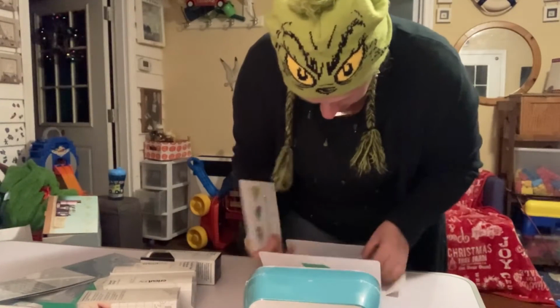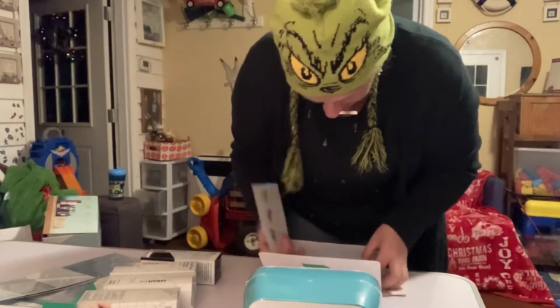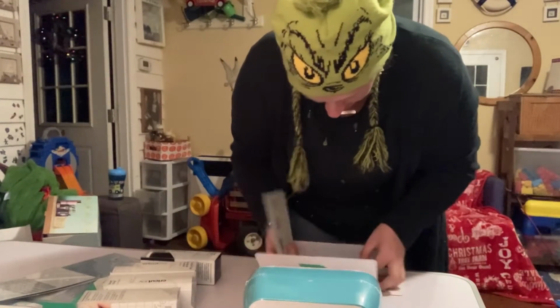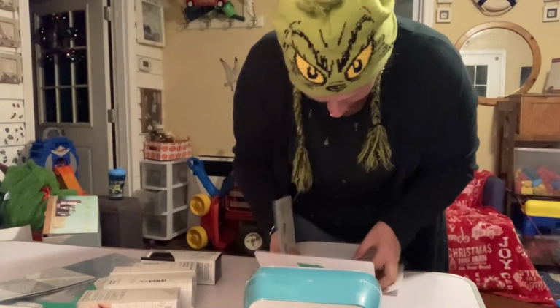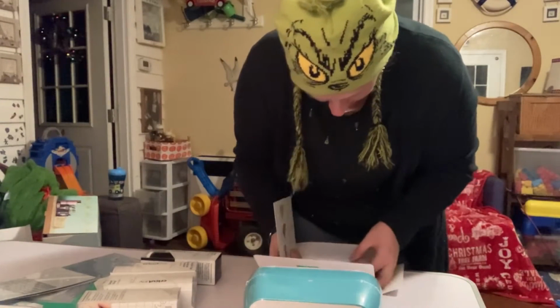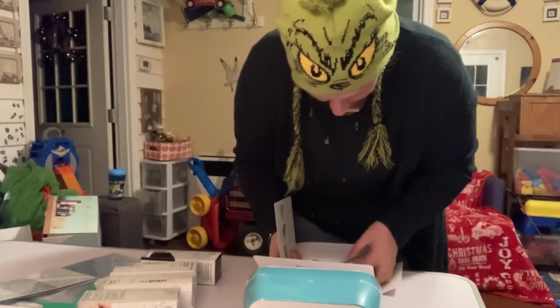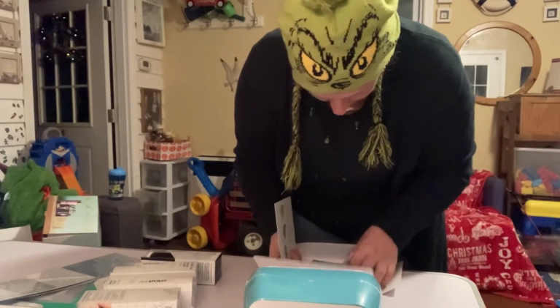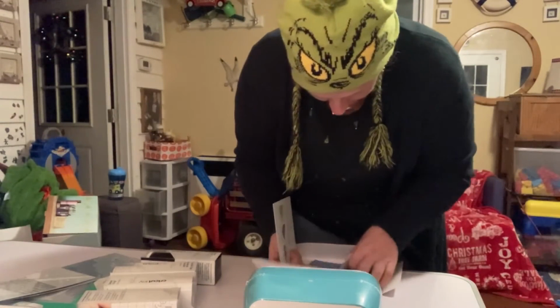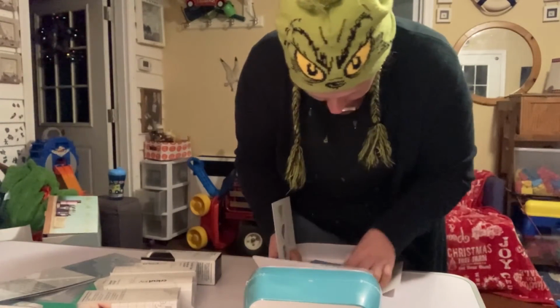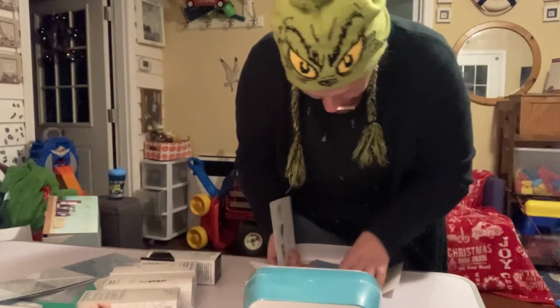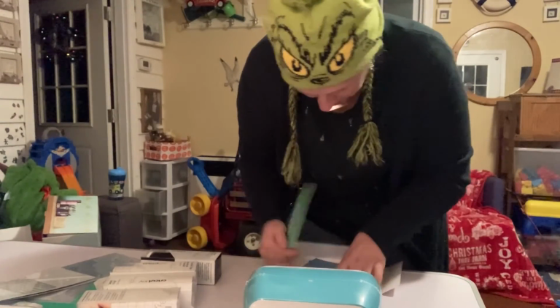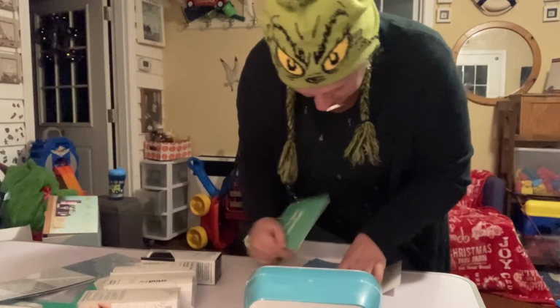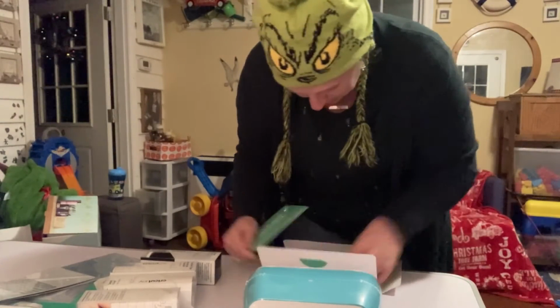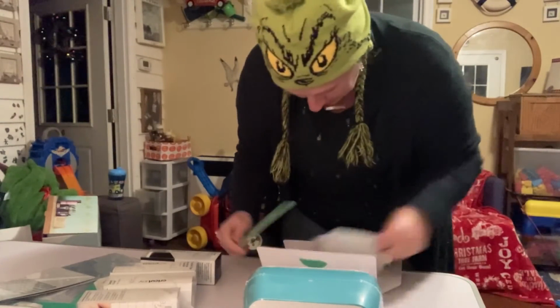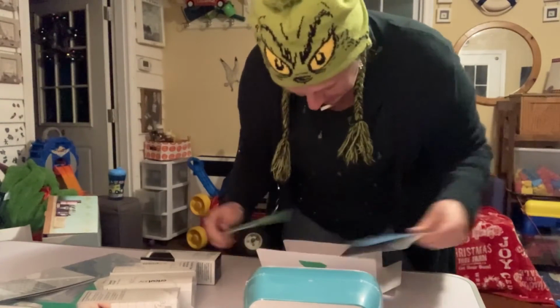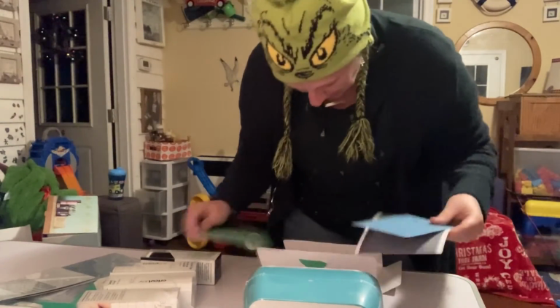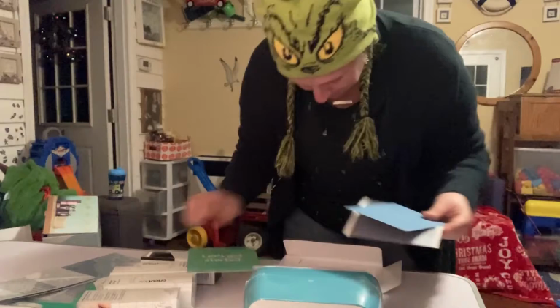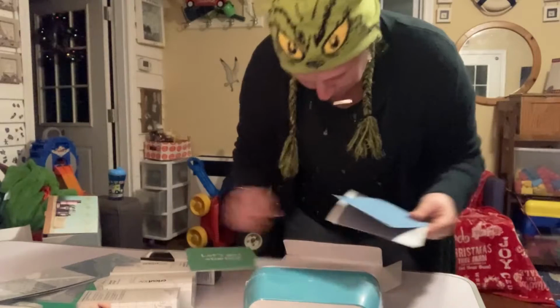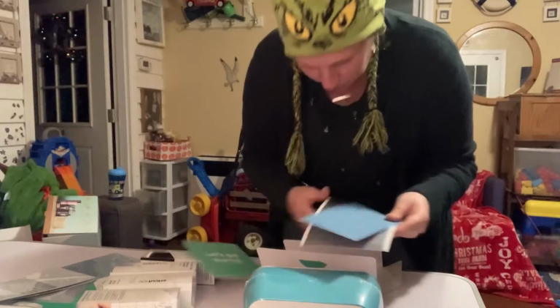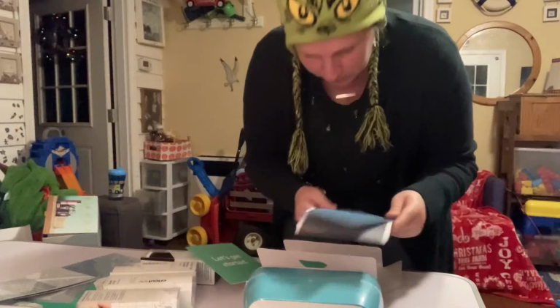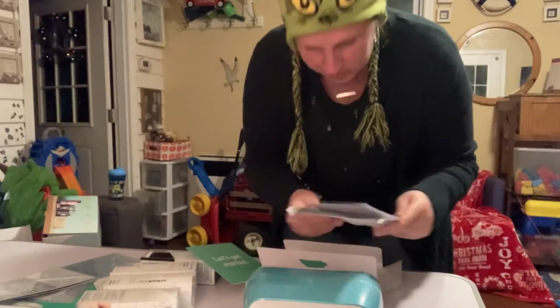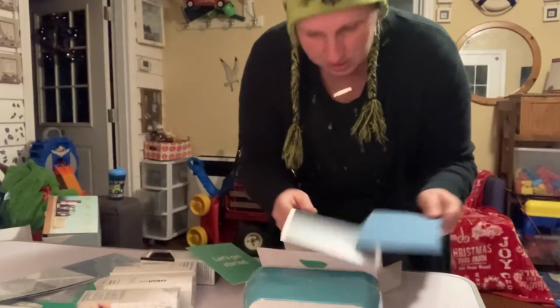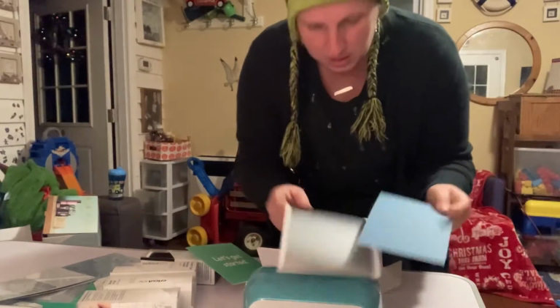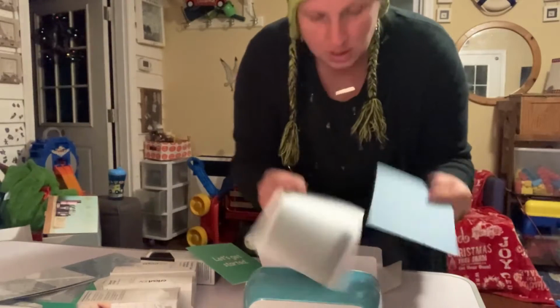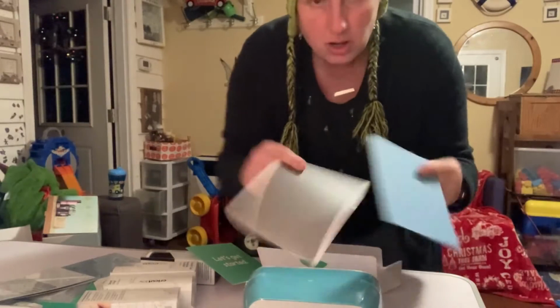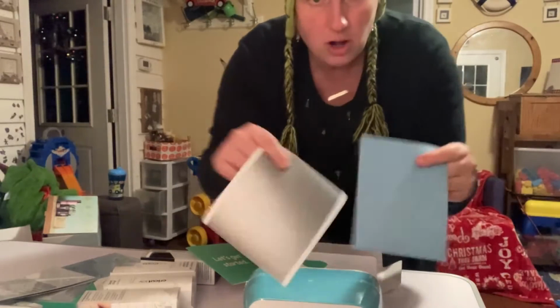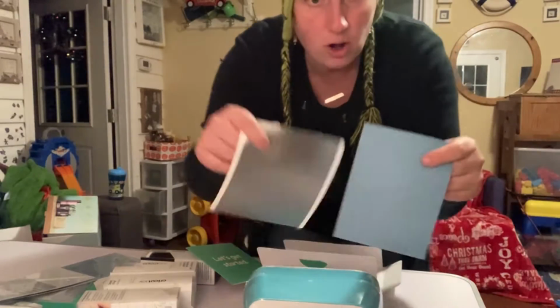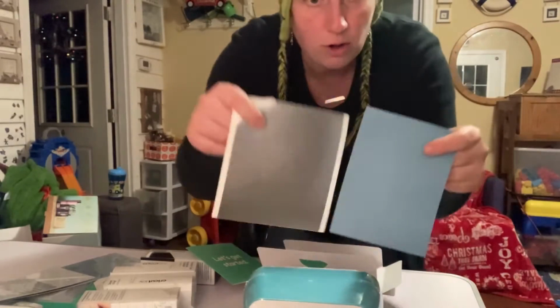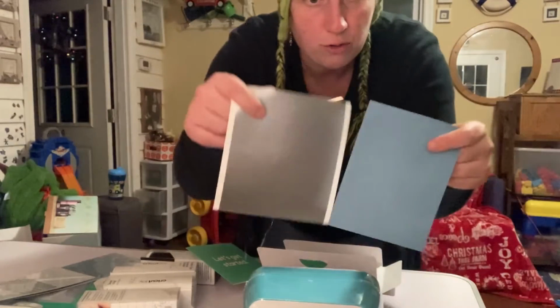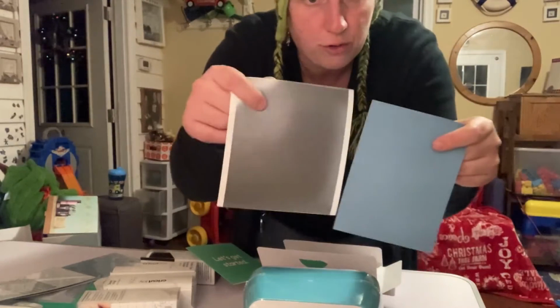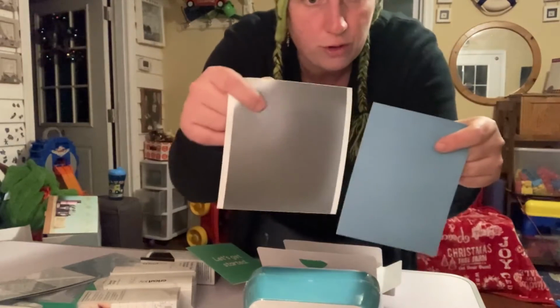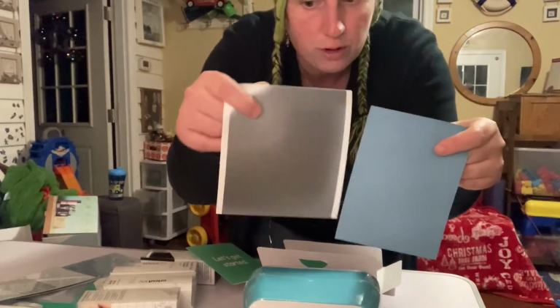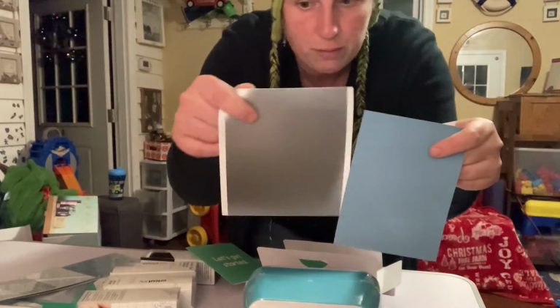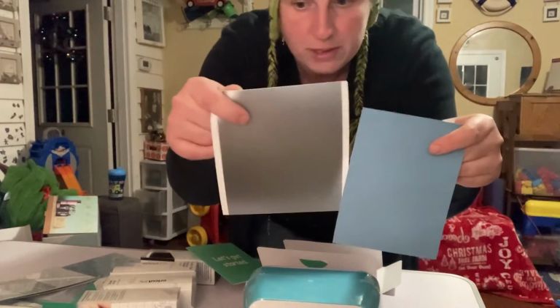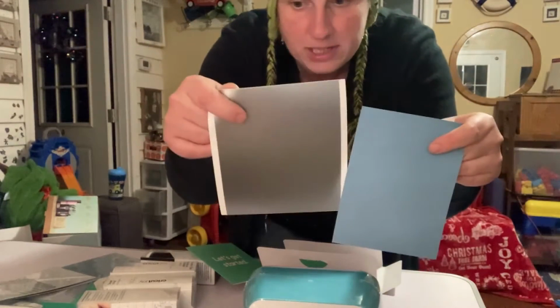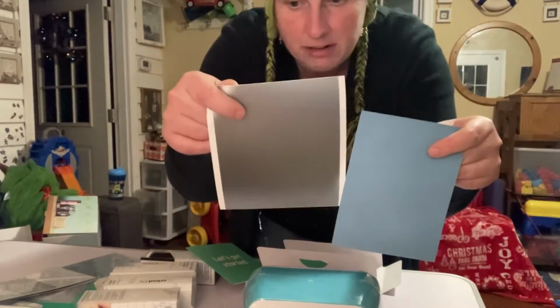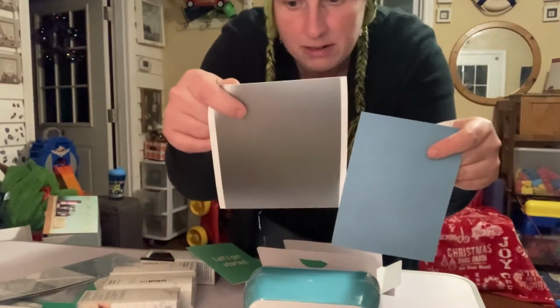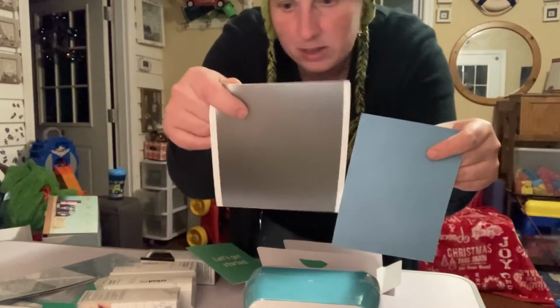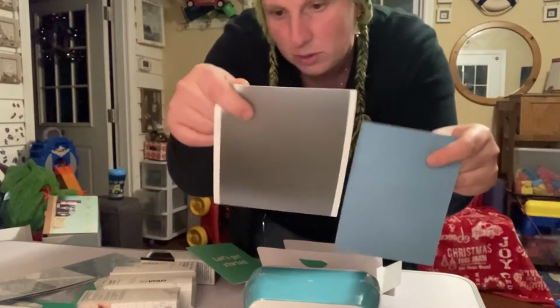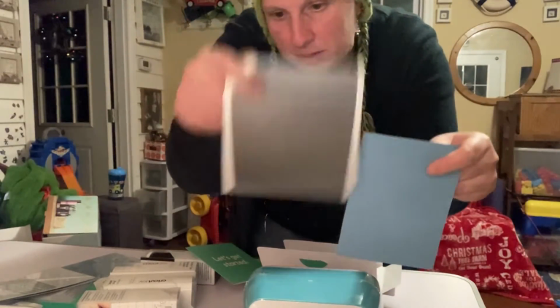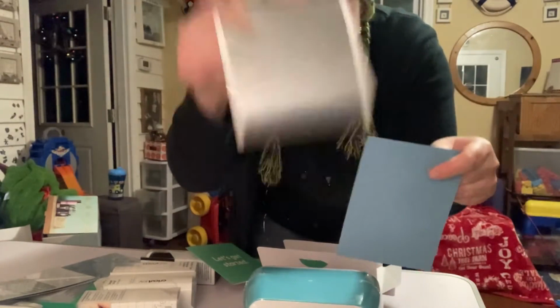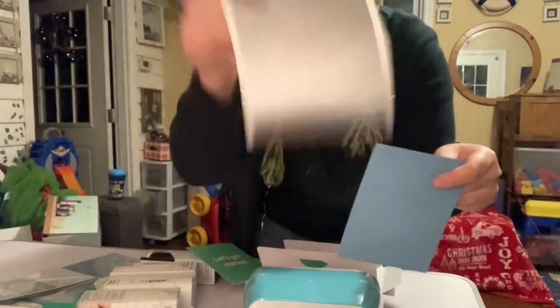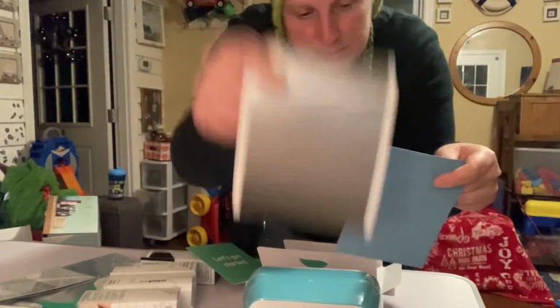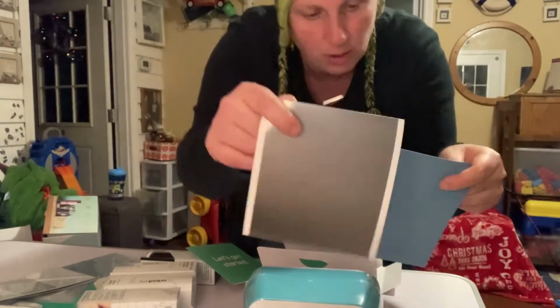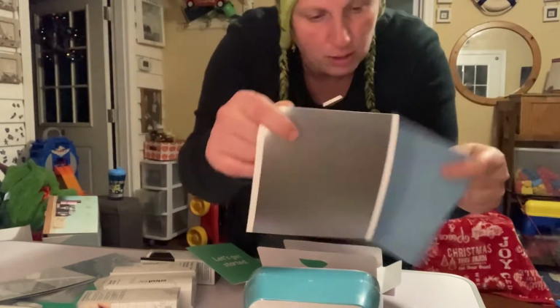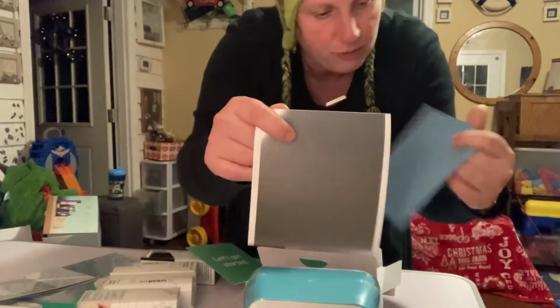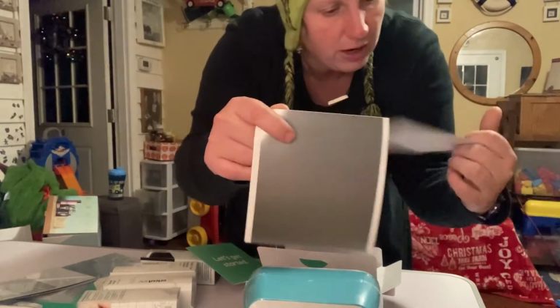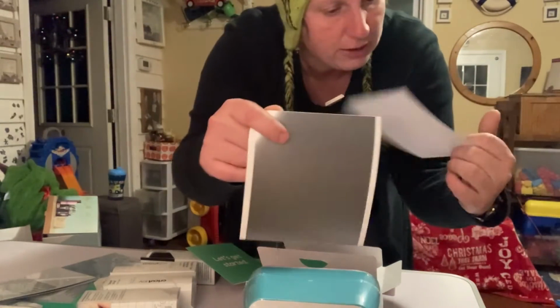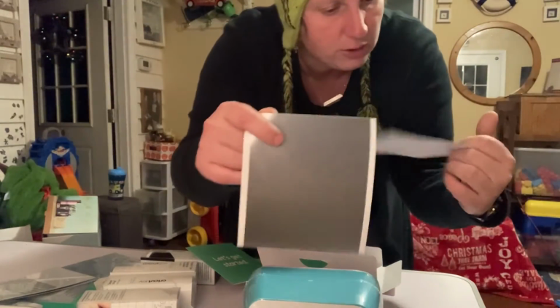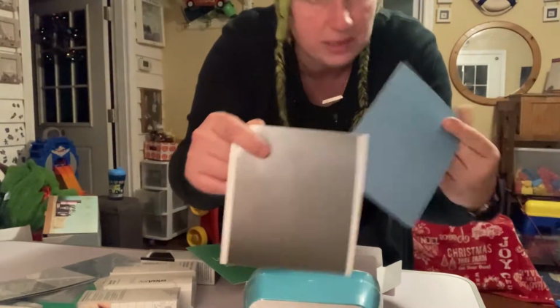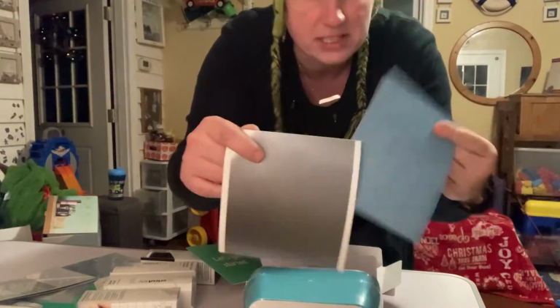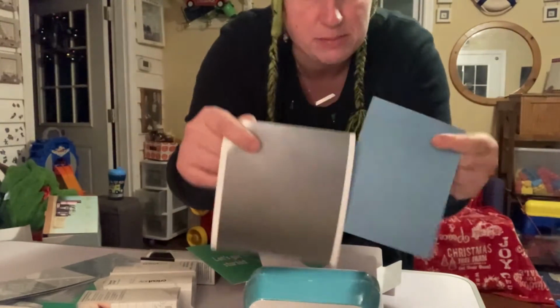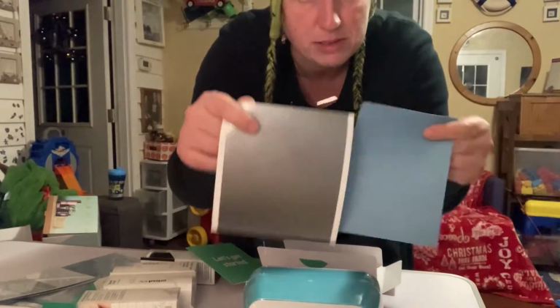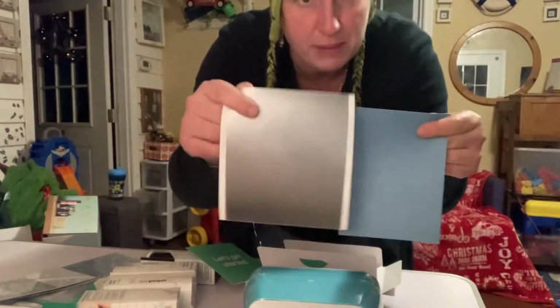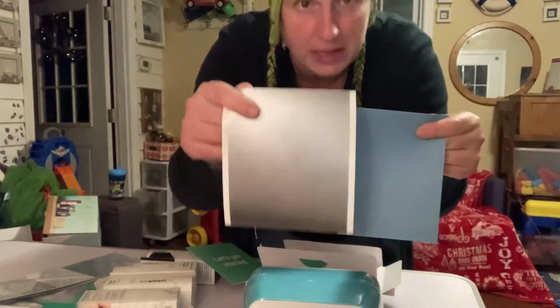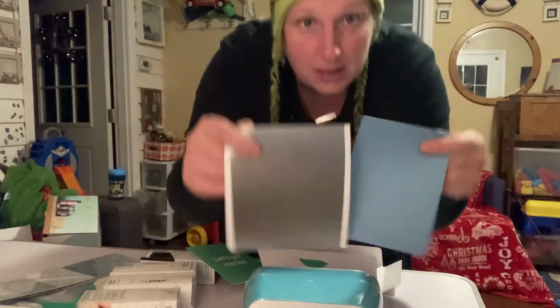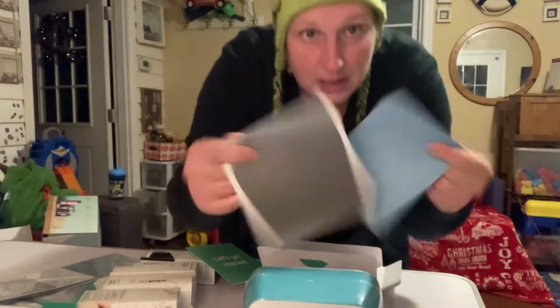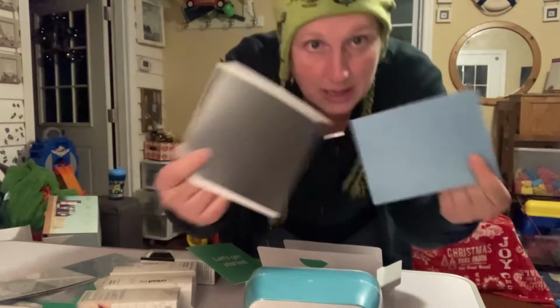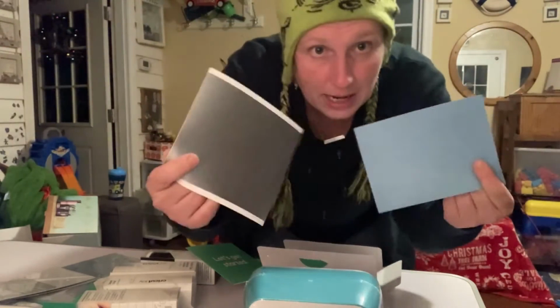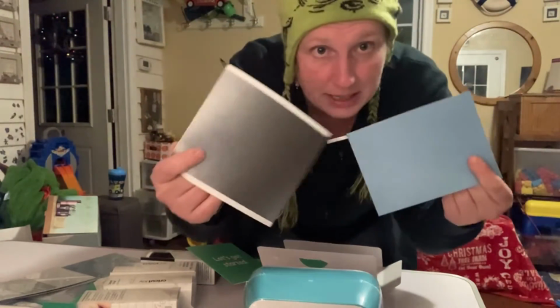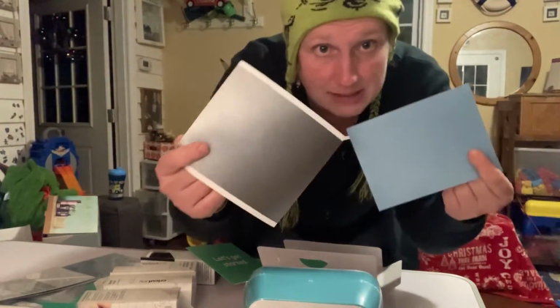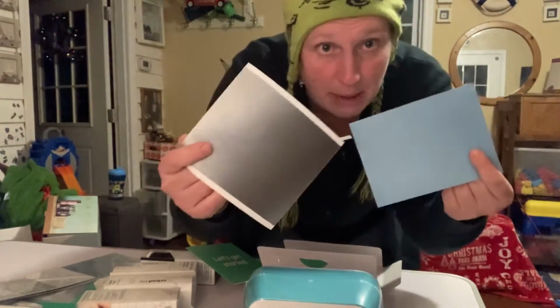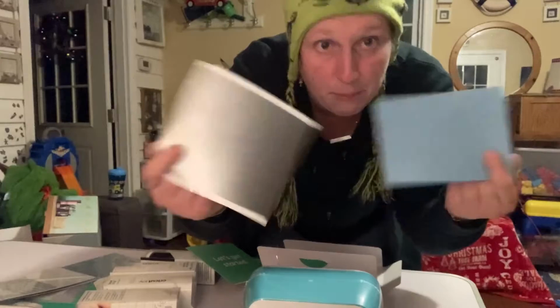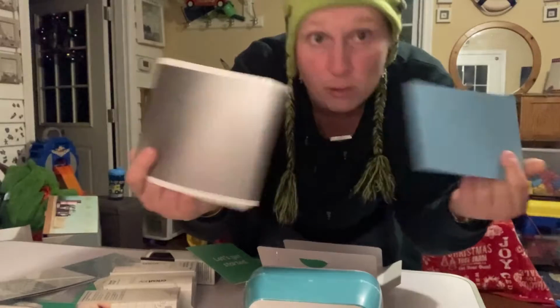And it looks like we got some examples of material — this is smart vinyl, and this must be an example card.